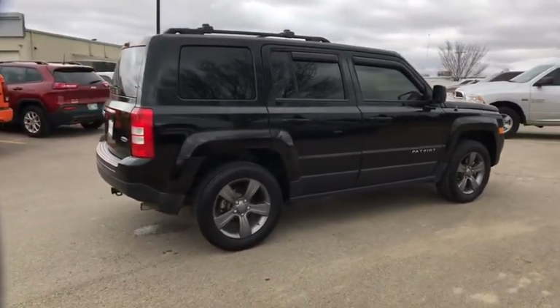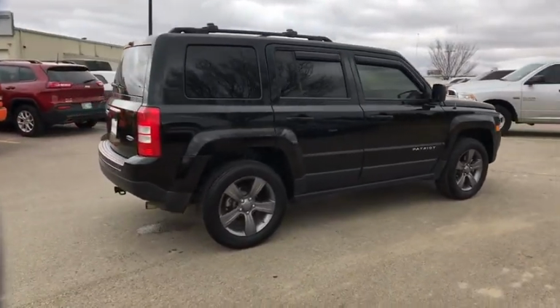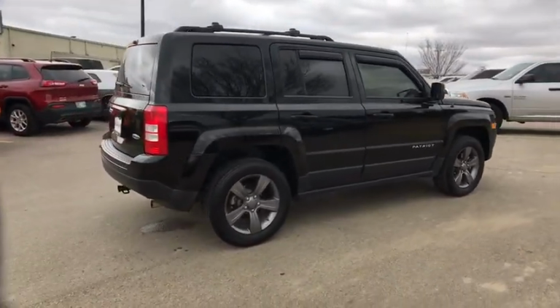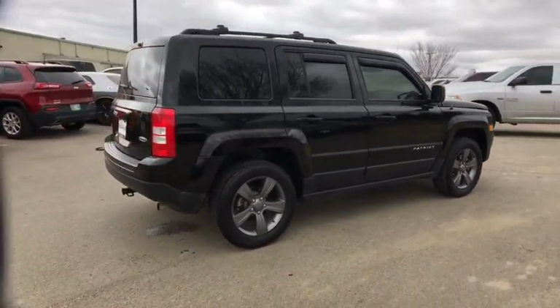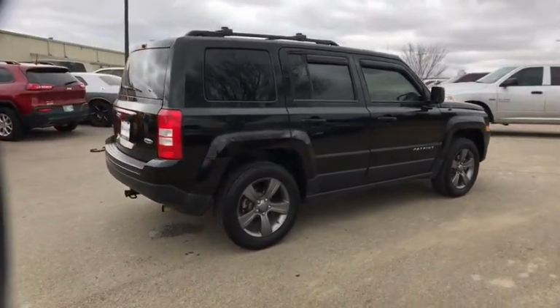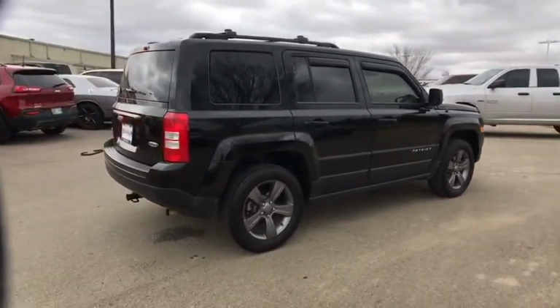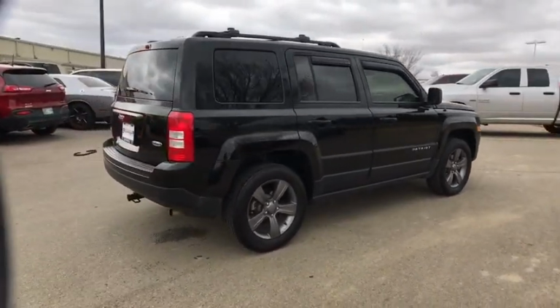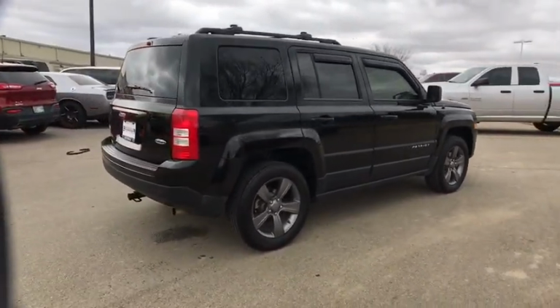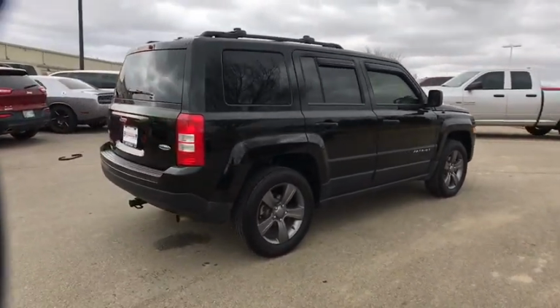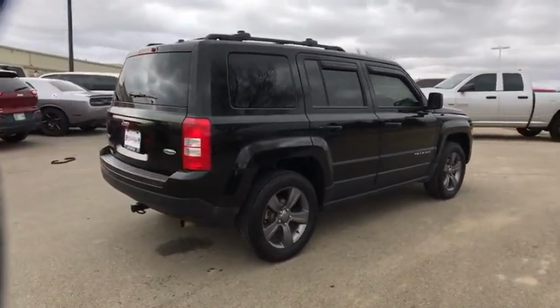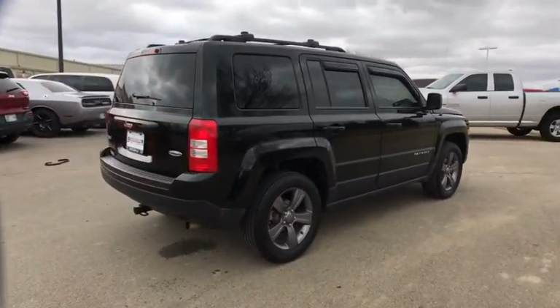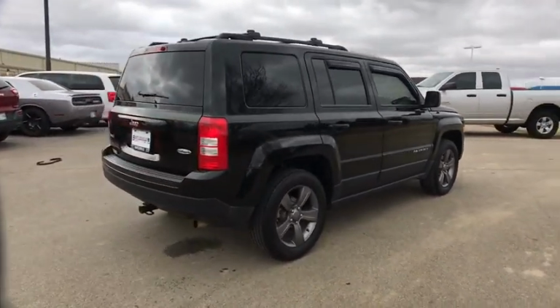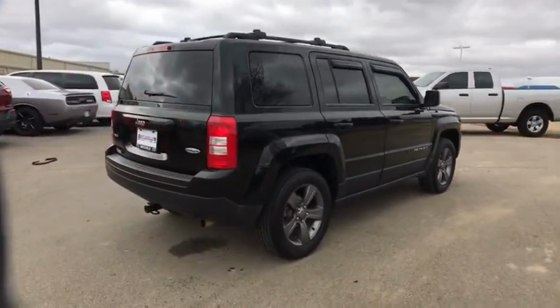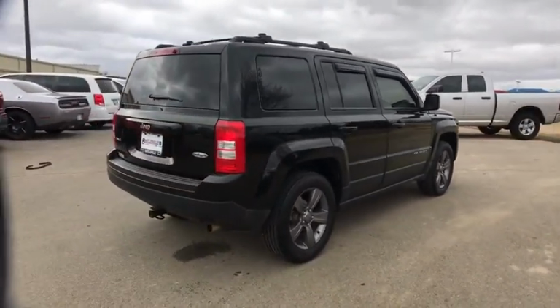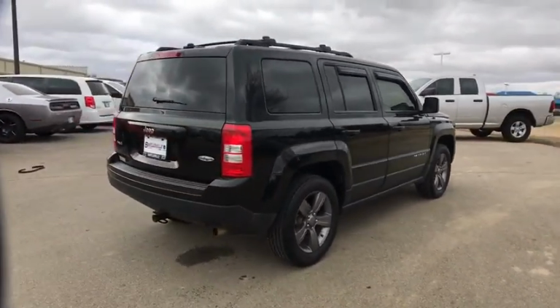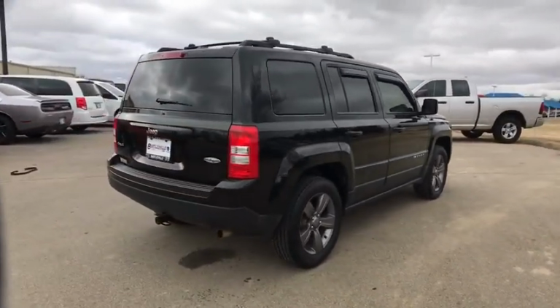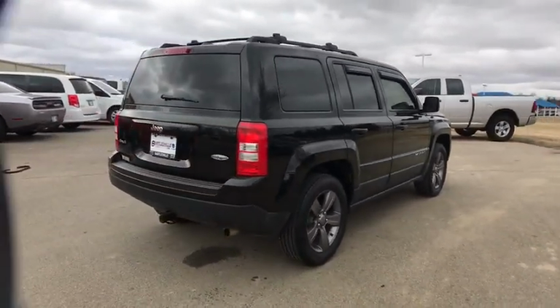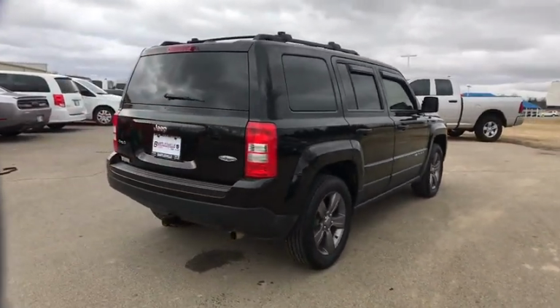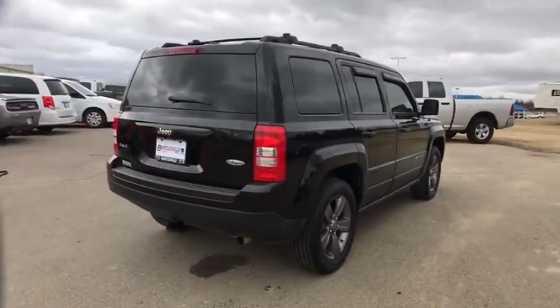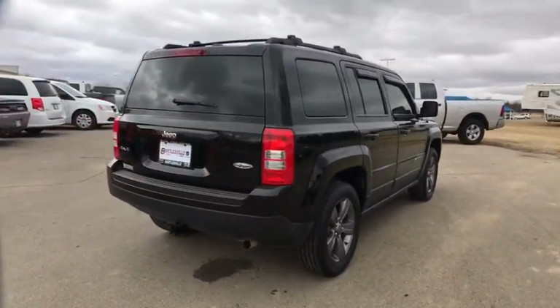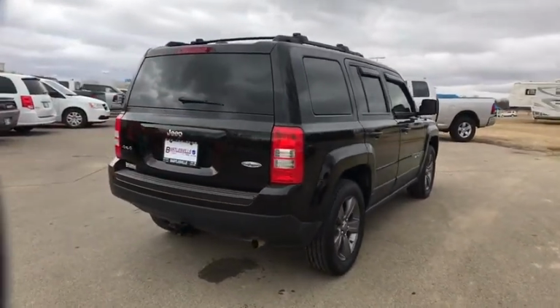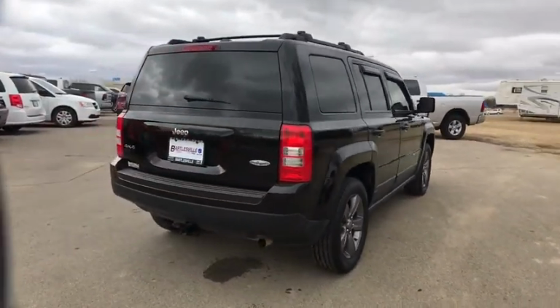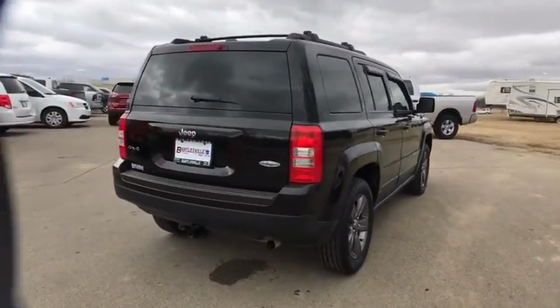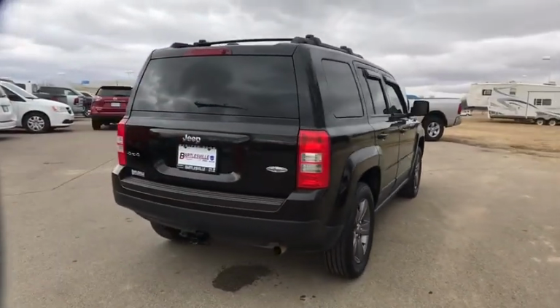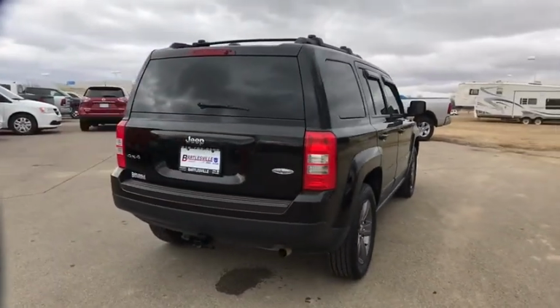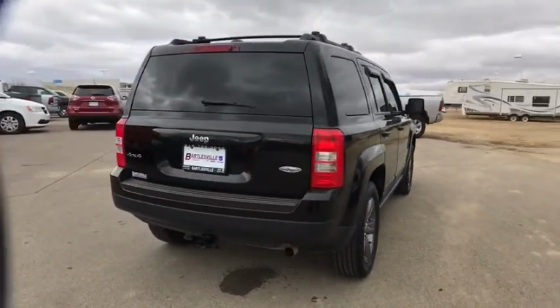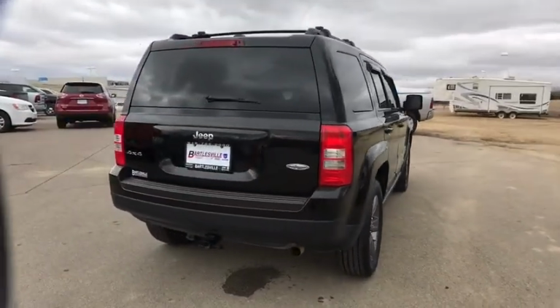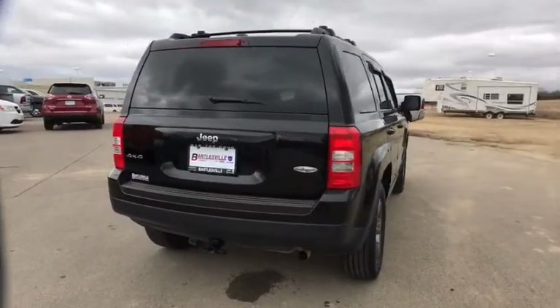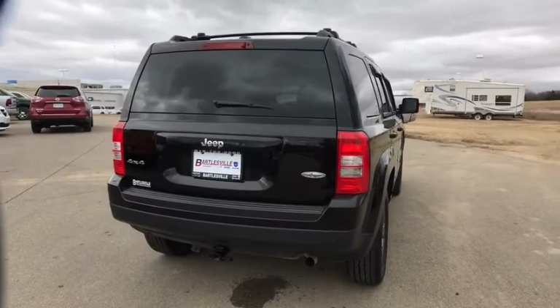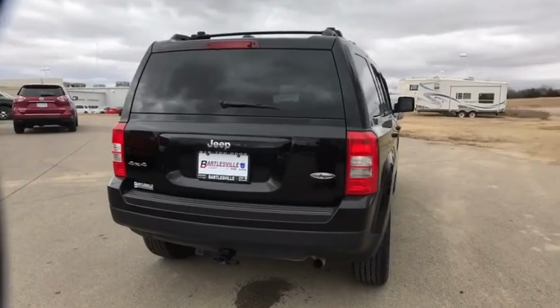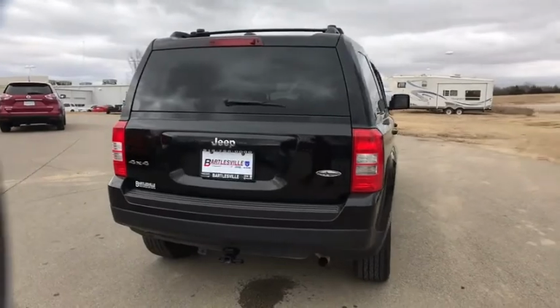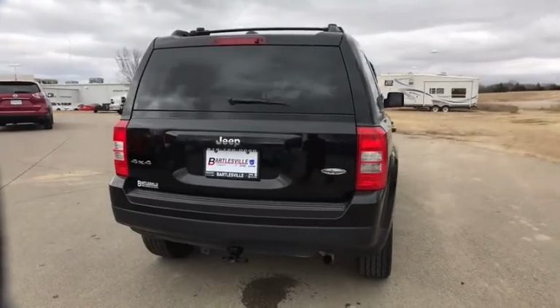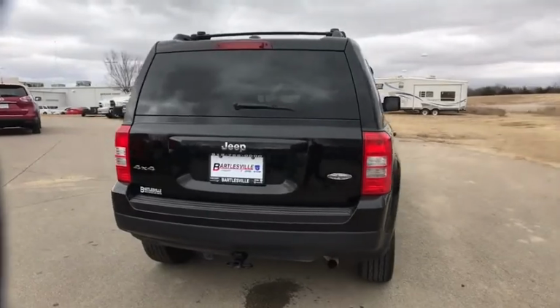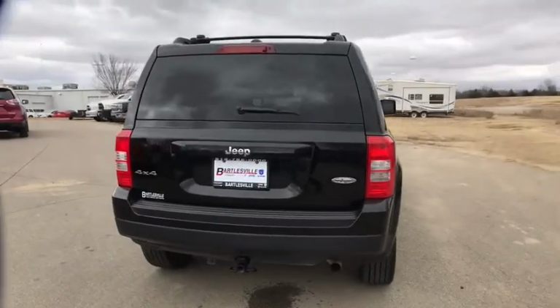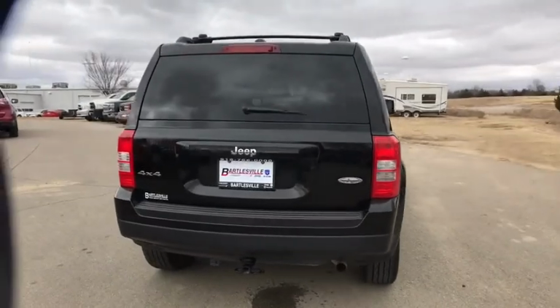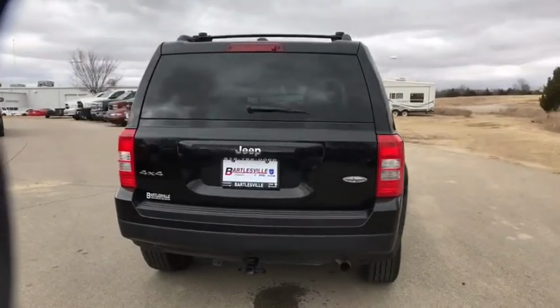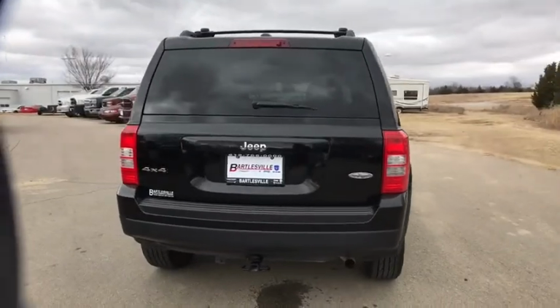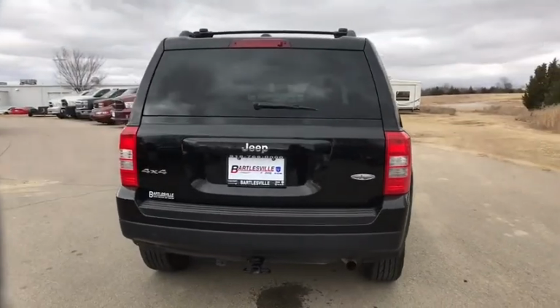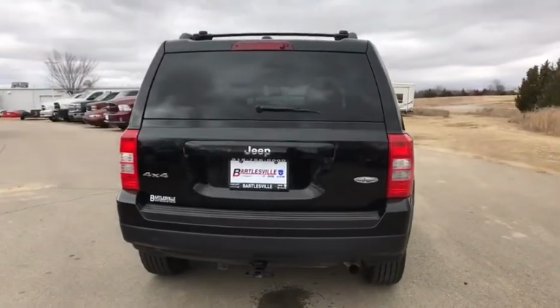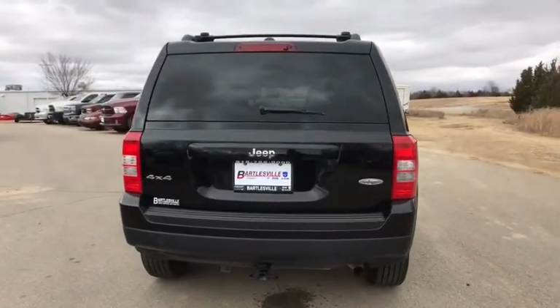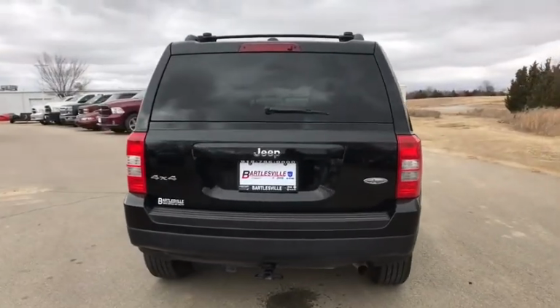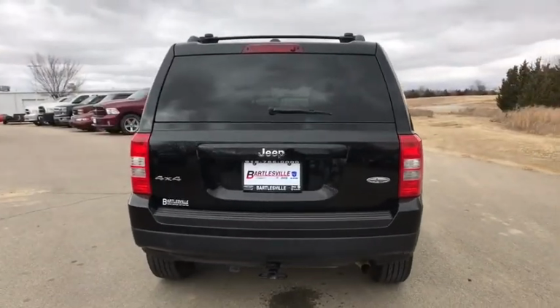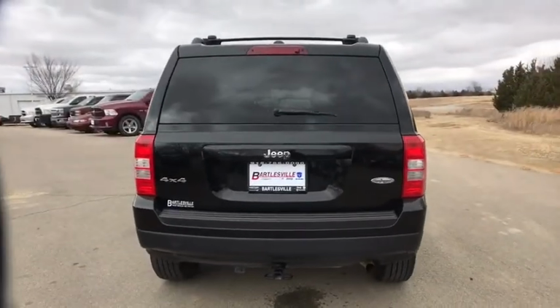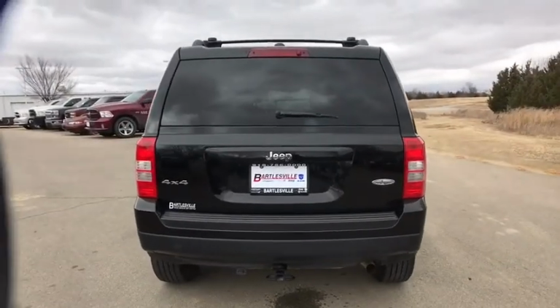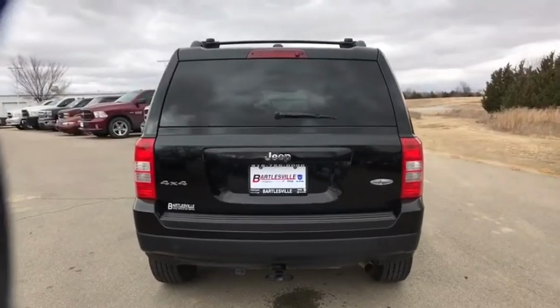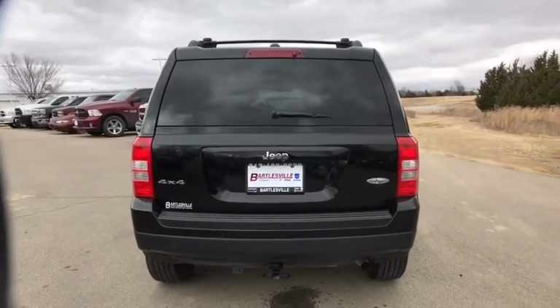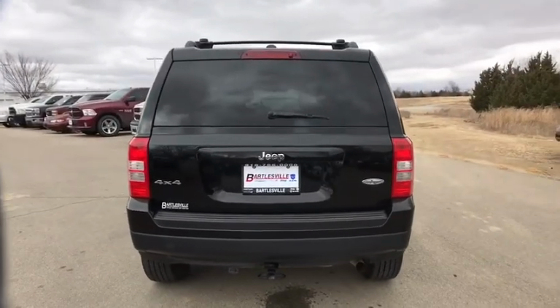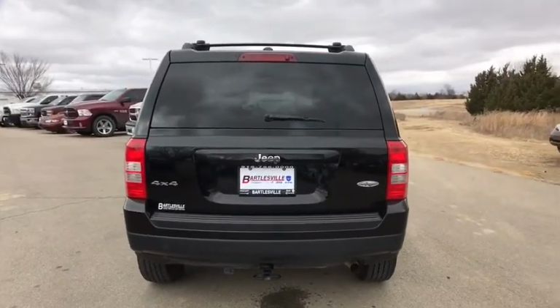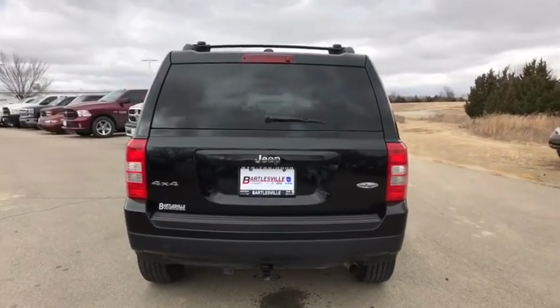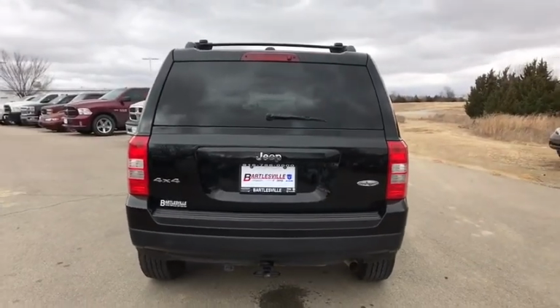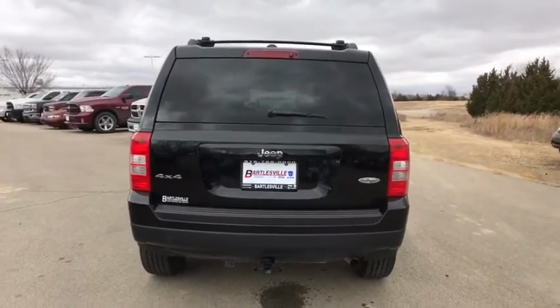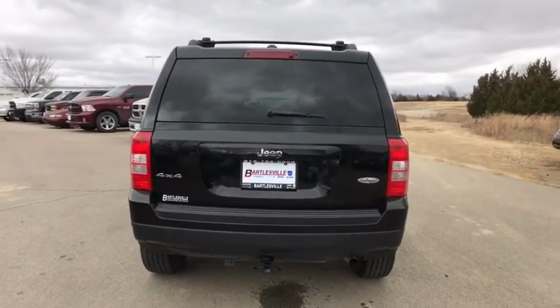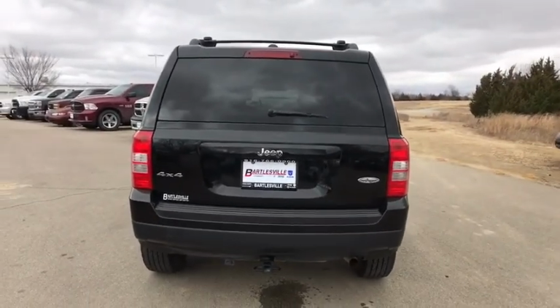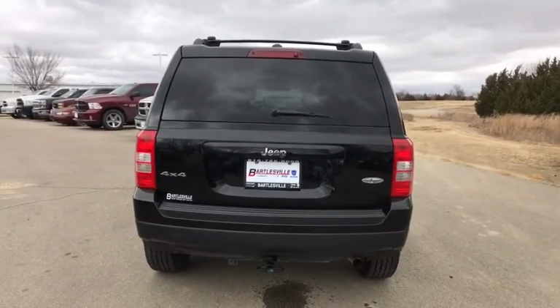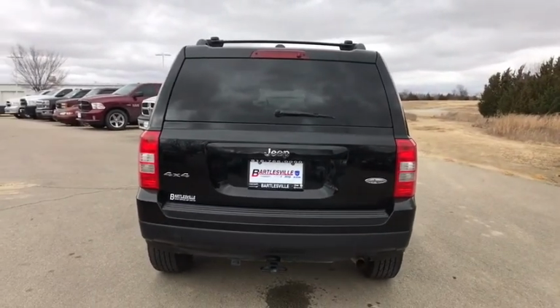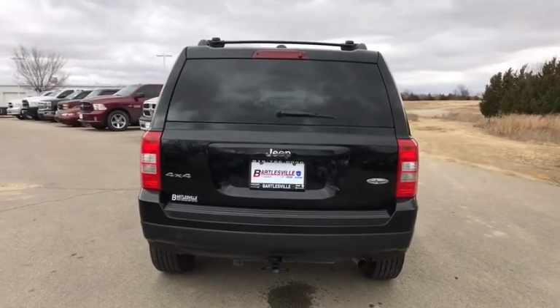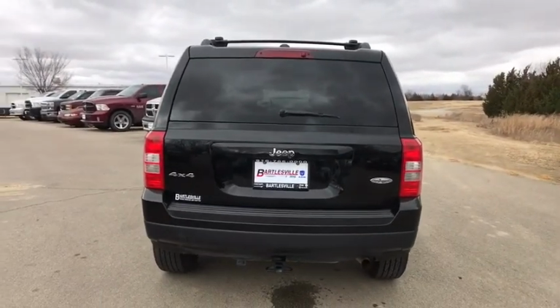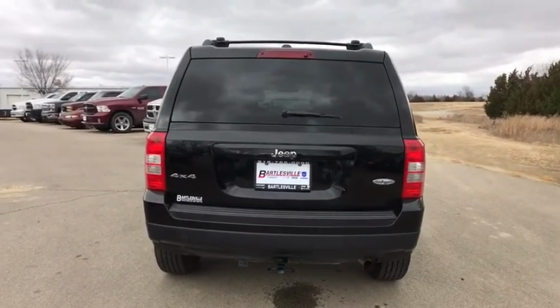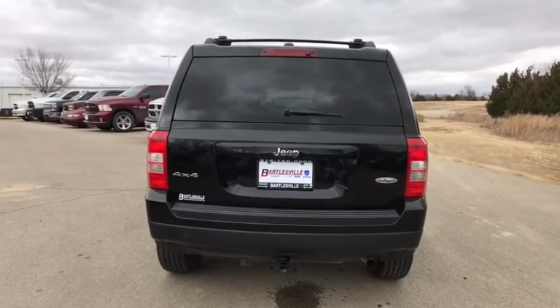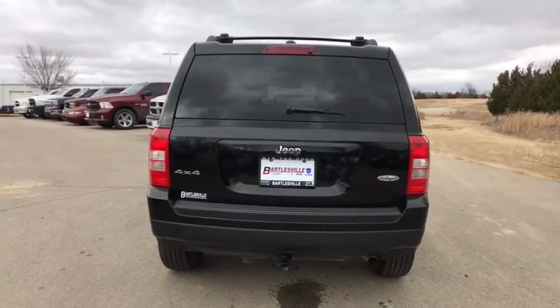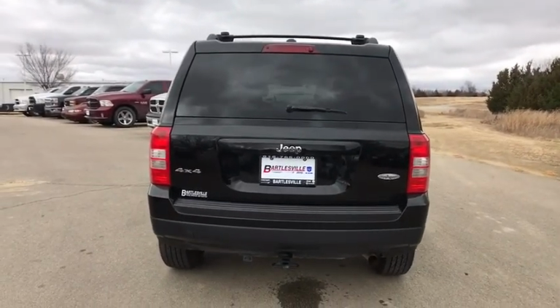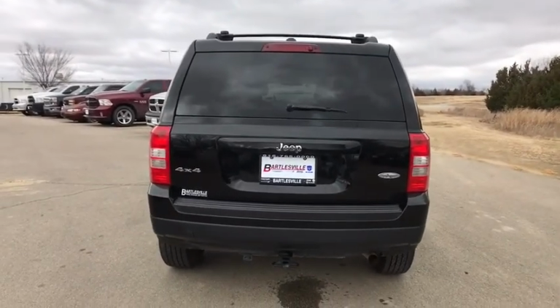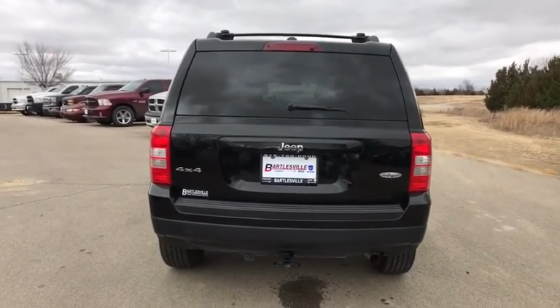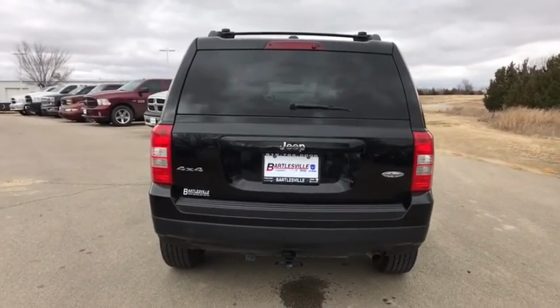The Patriot has plenty of room inside for any size family. This vehicle has less than 70,000 miles.